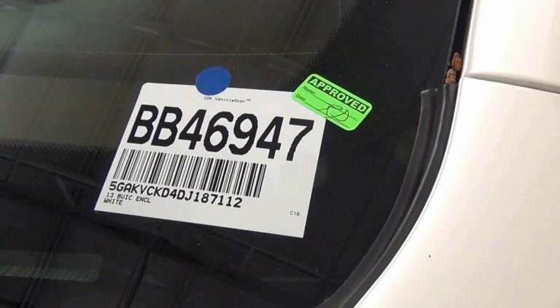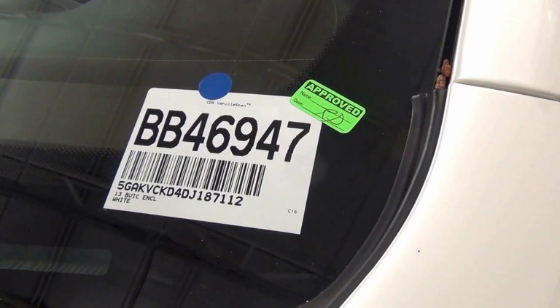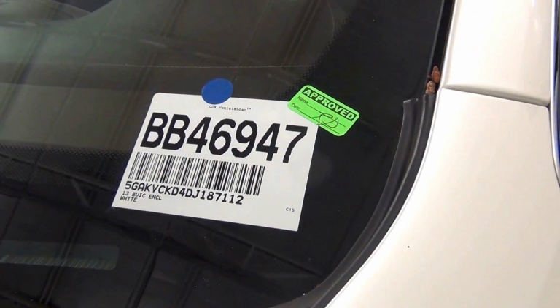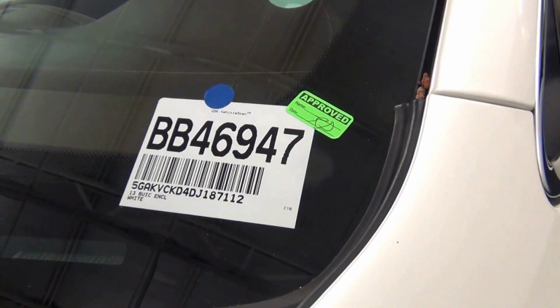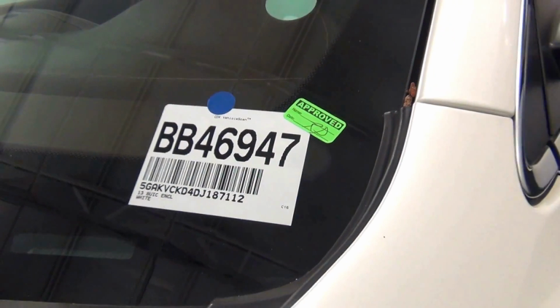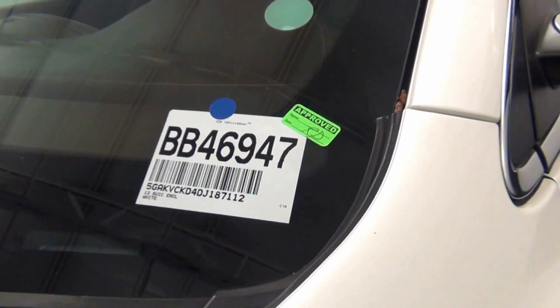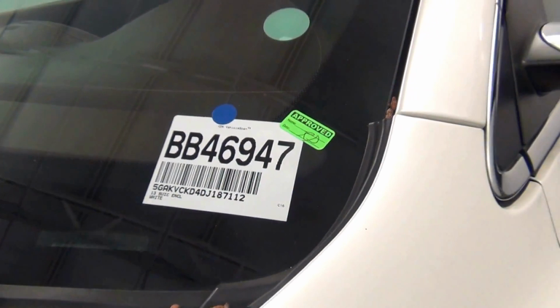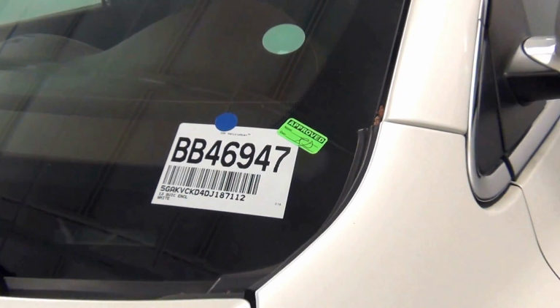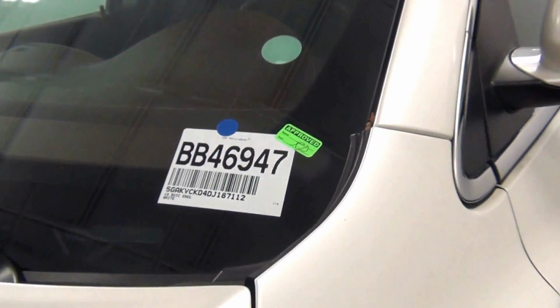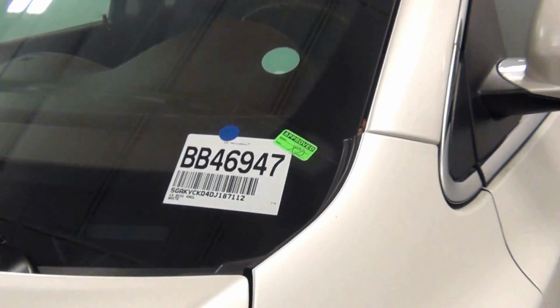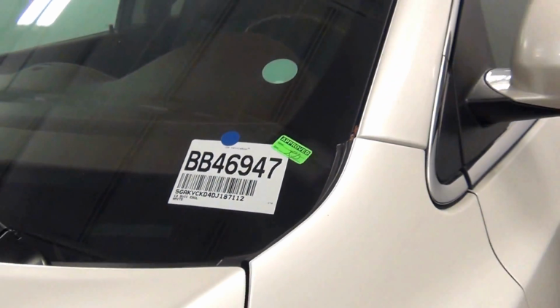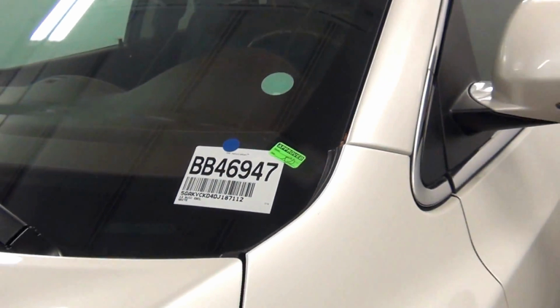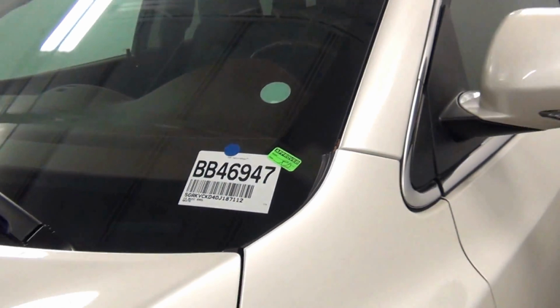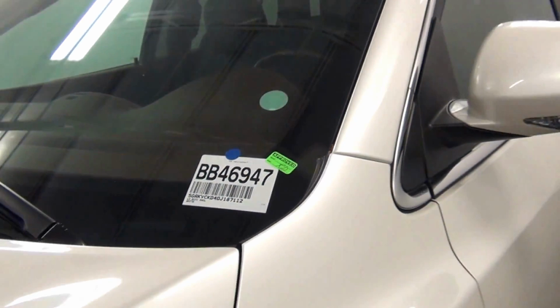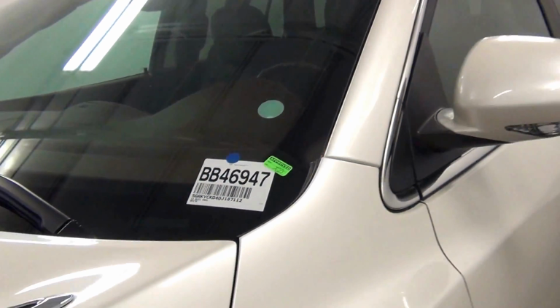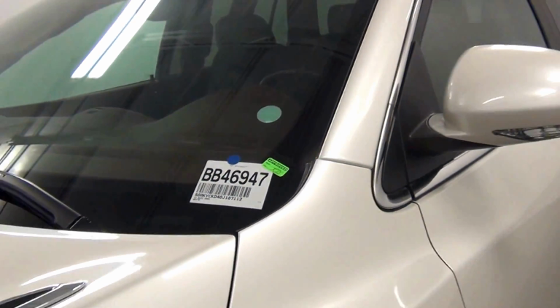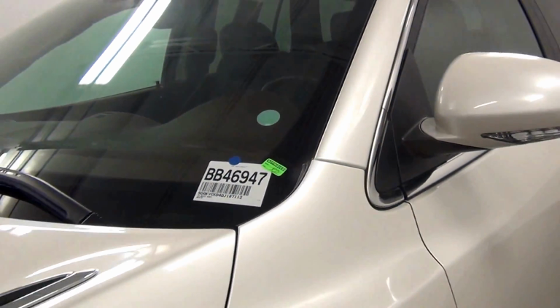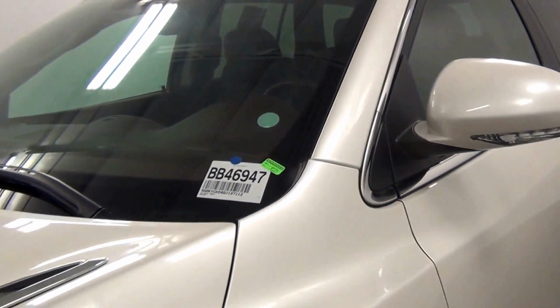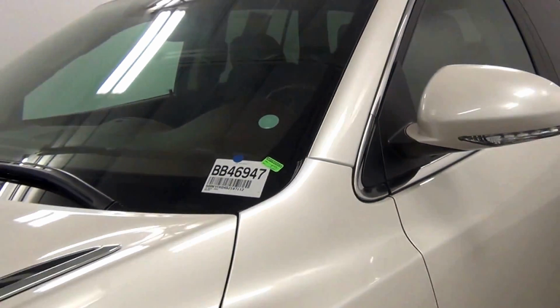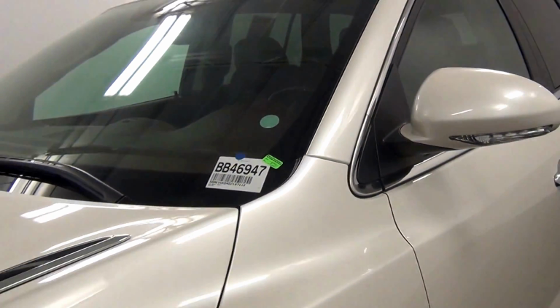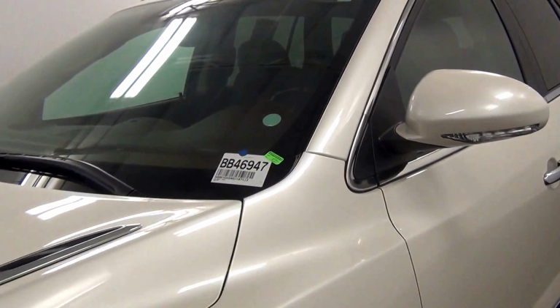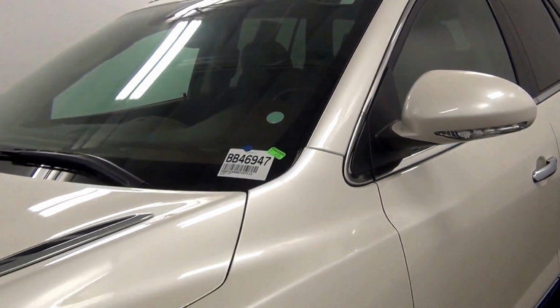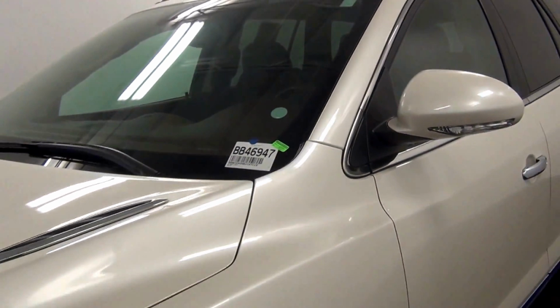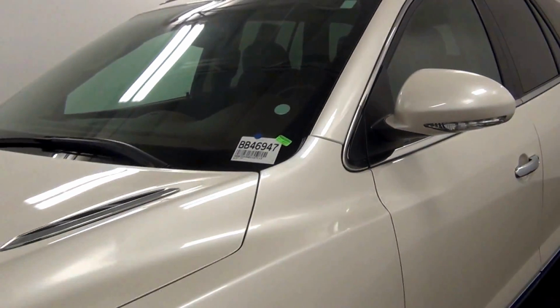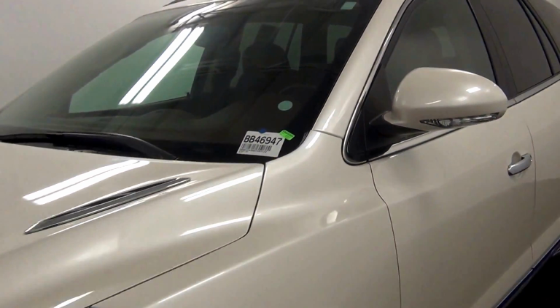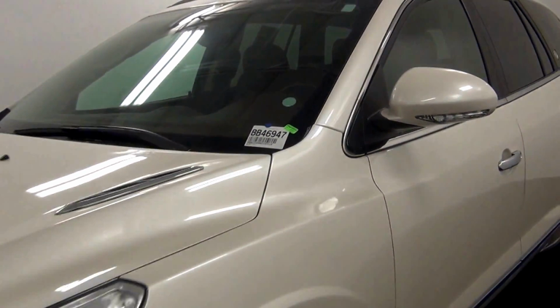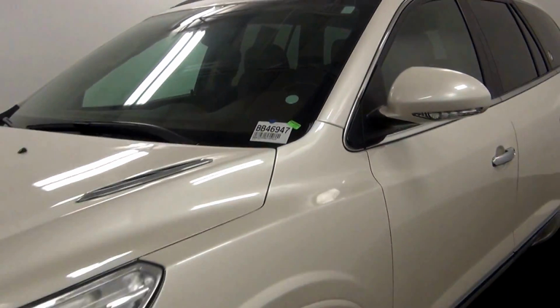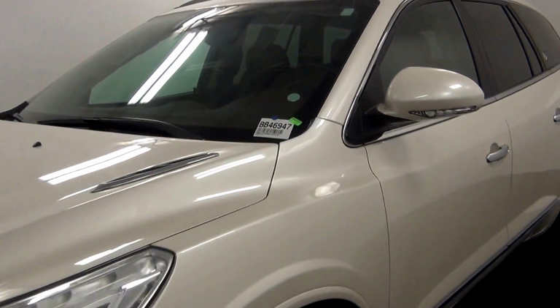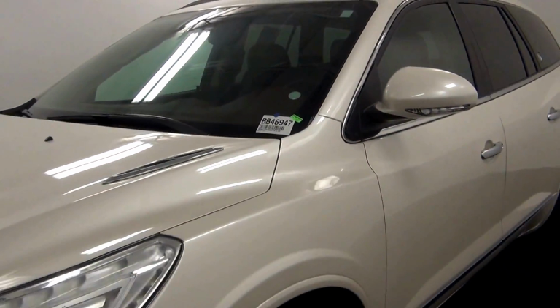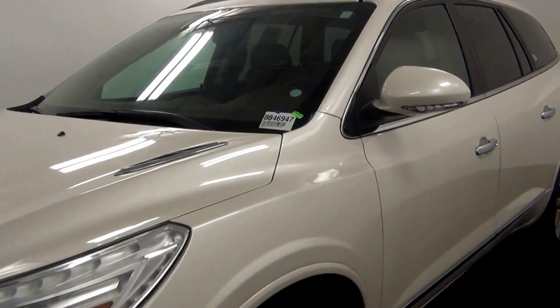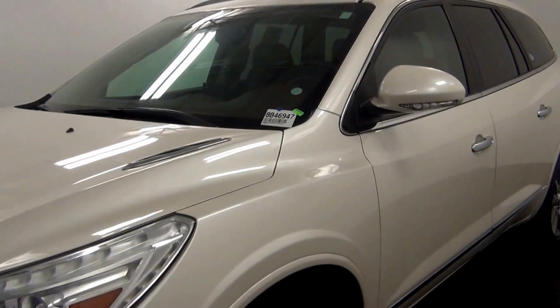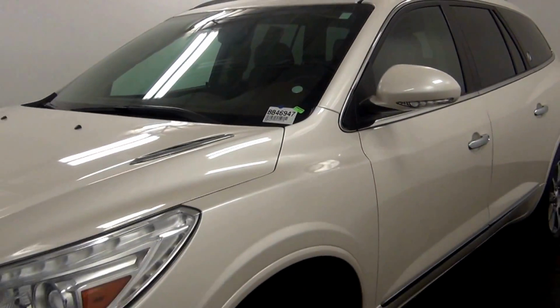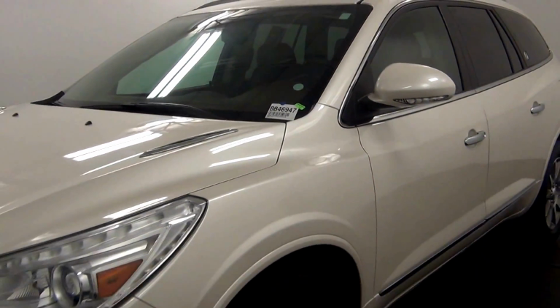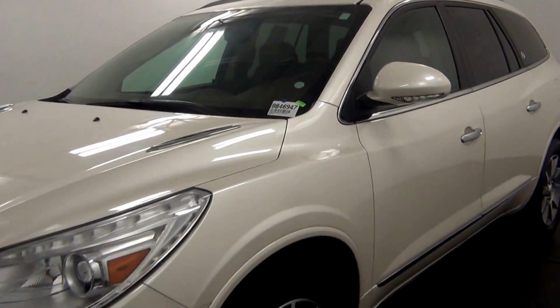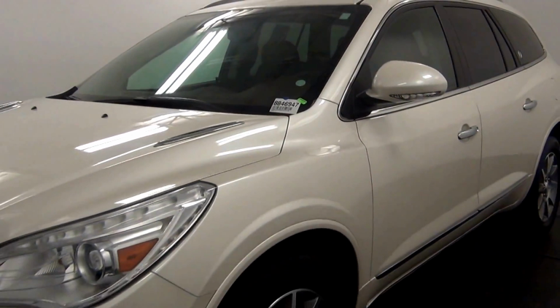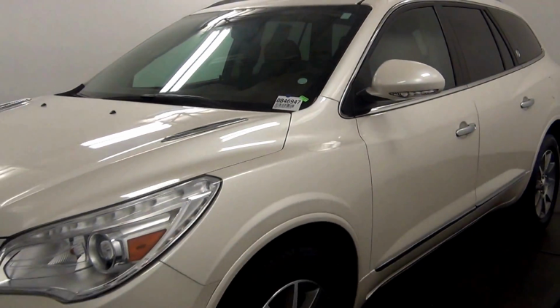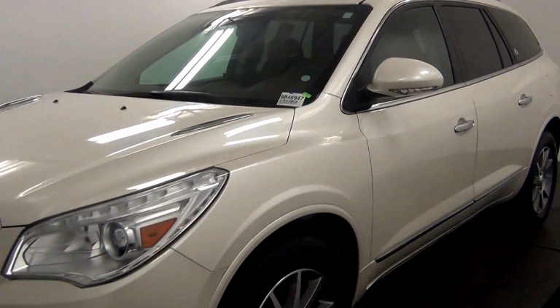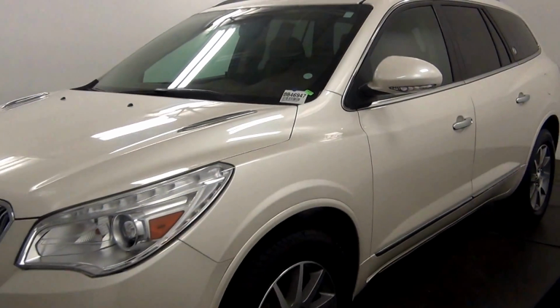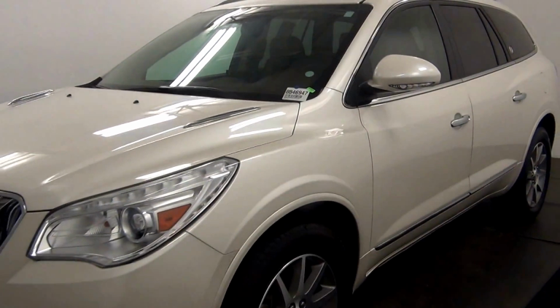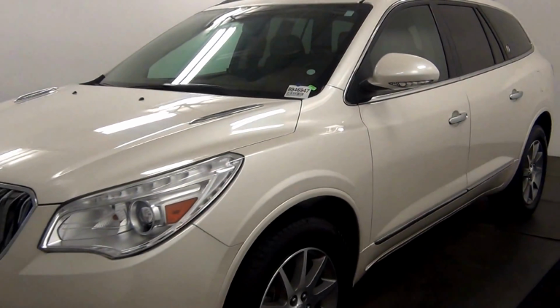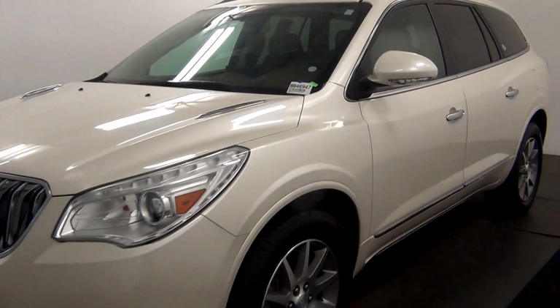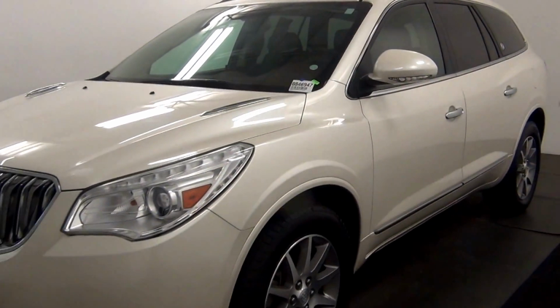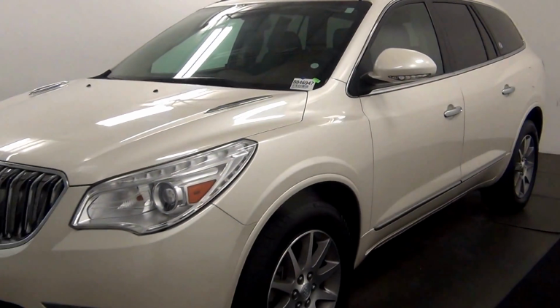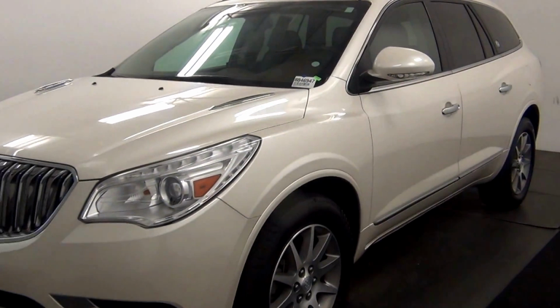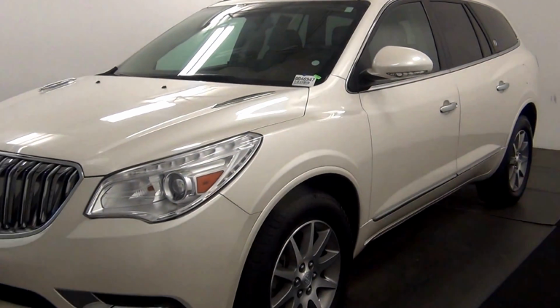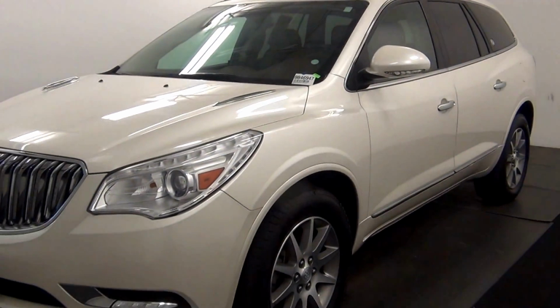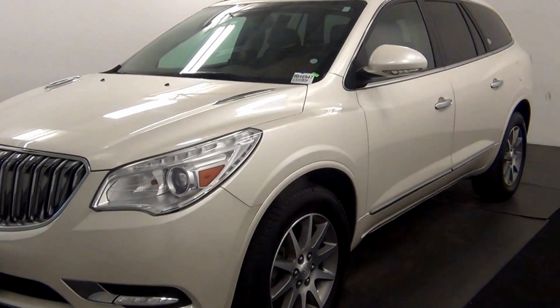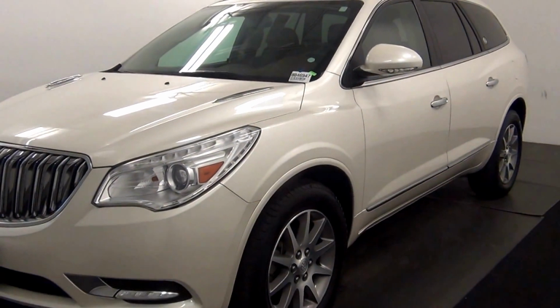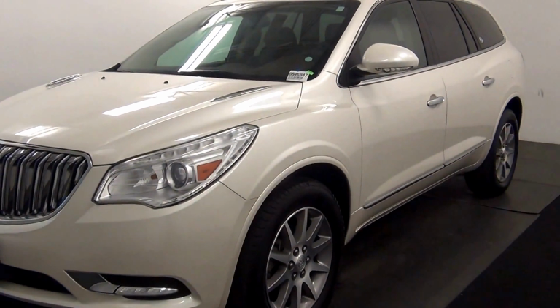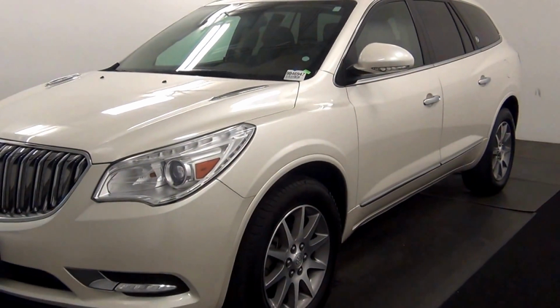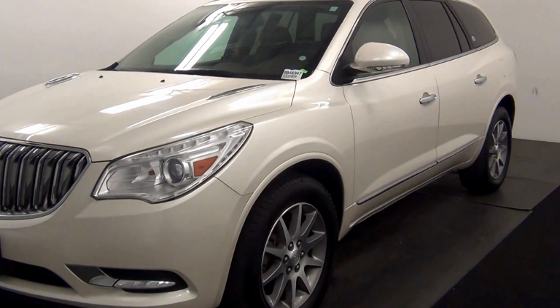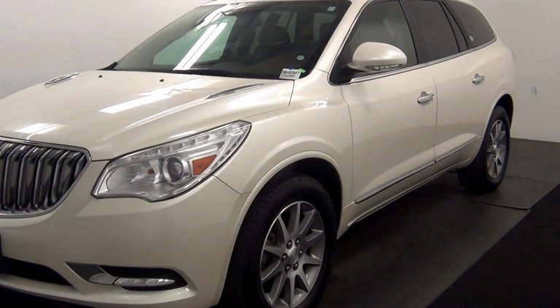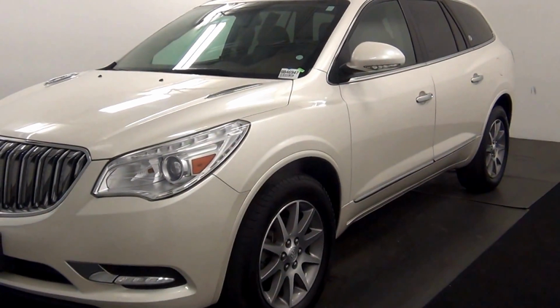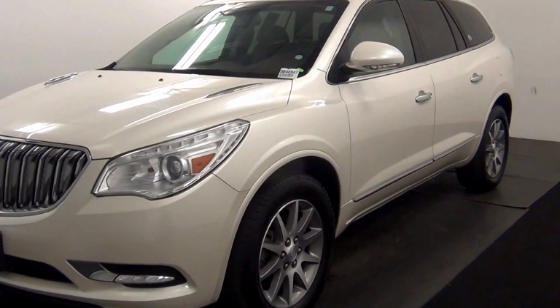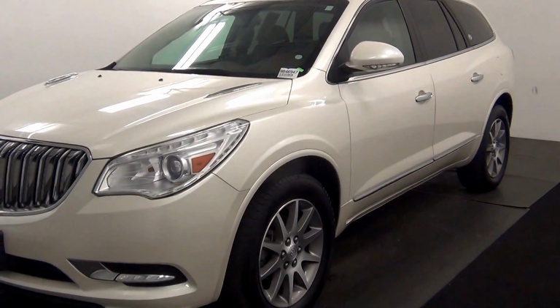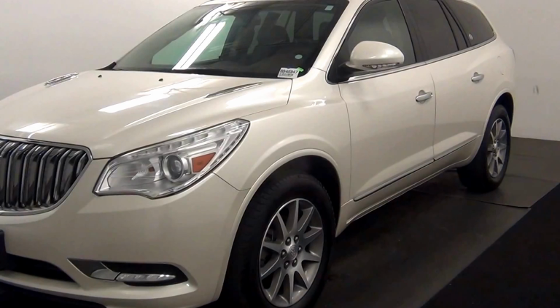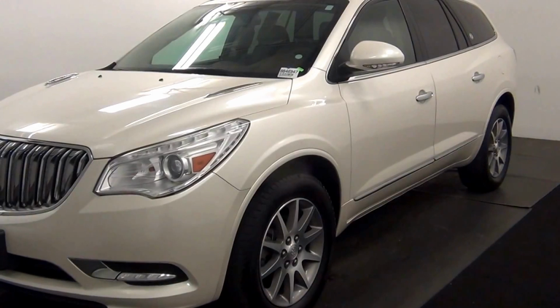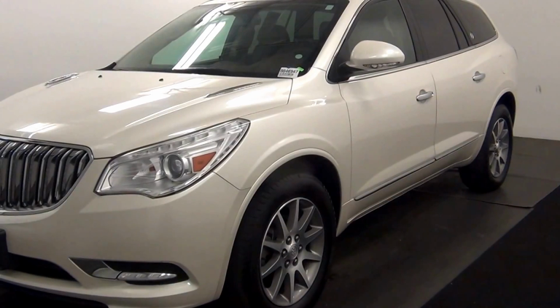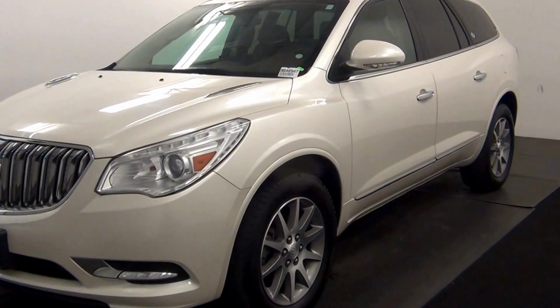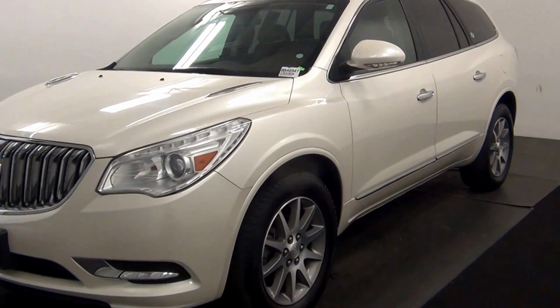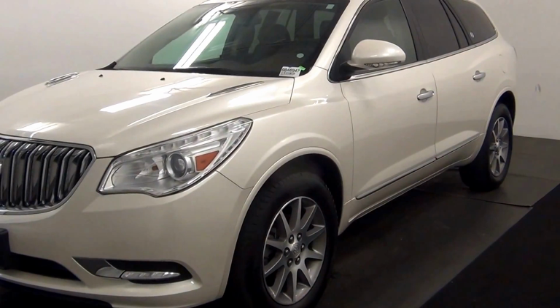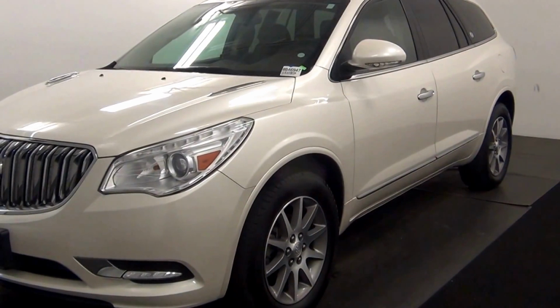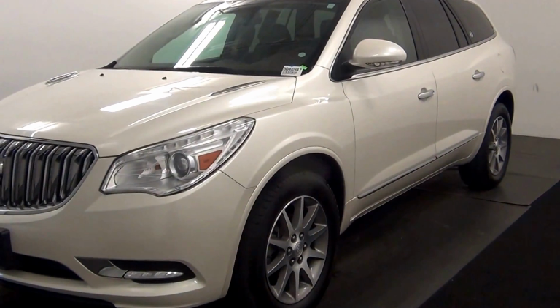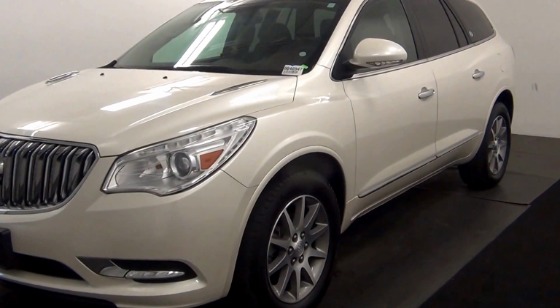Welcome. Today we're going to do a walk around of a 2013 Buick Enclave, stop number BB46947.